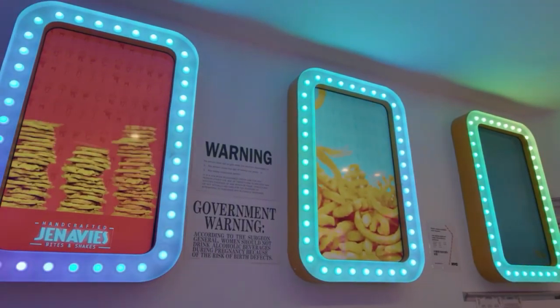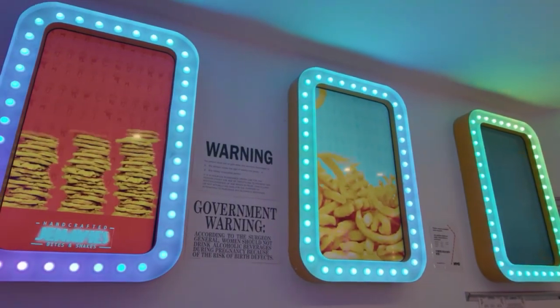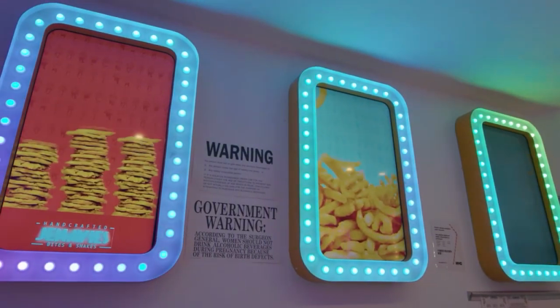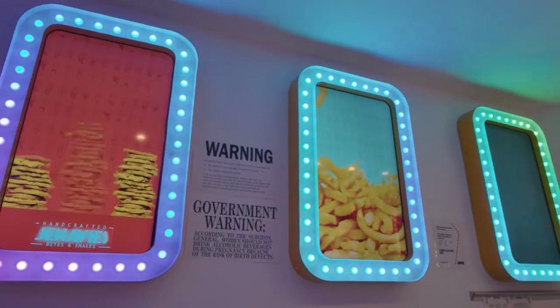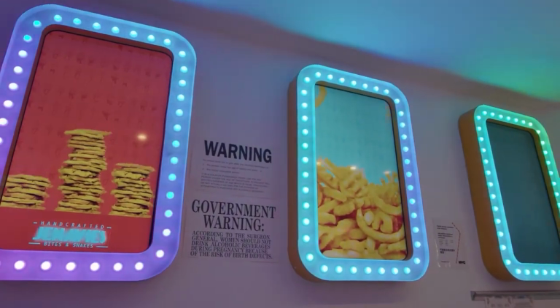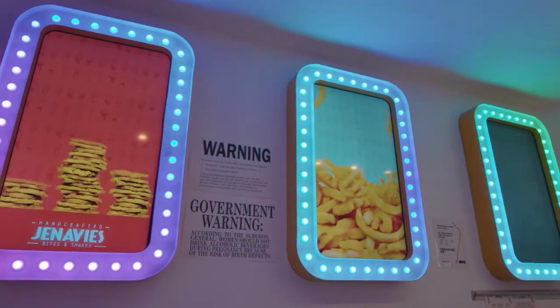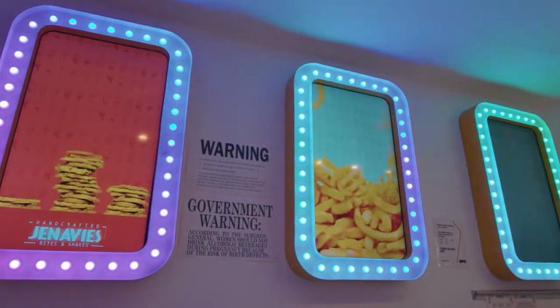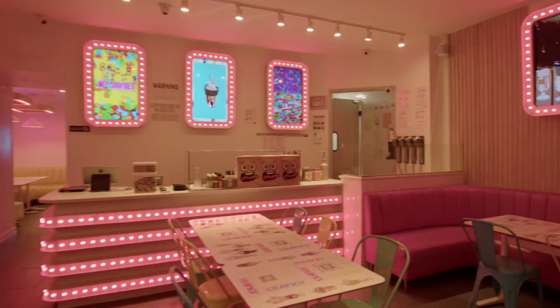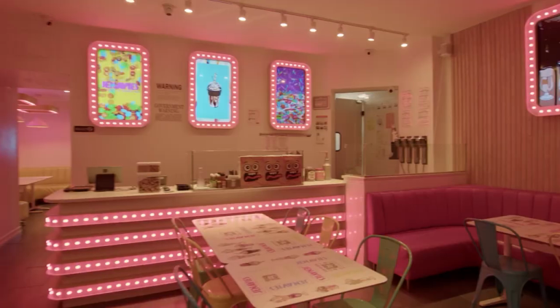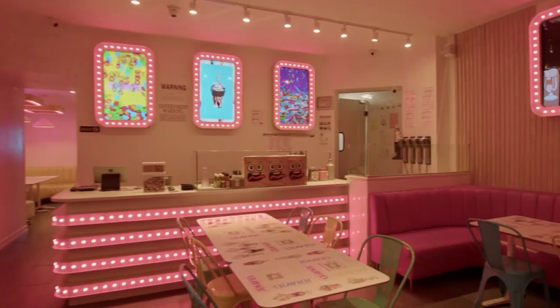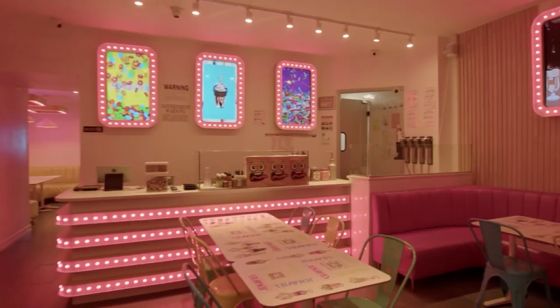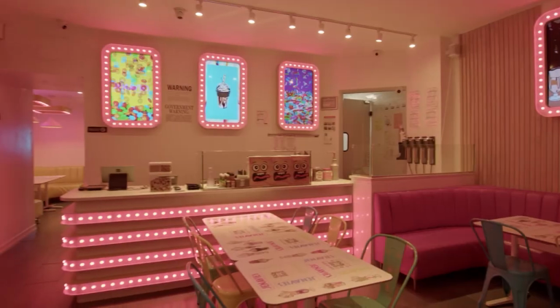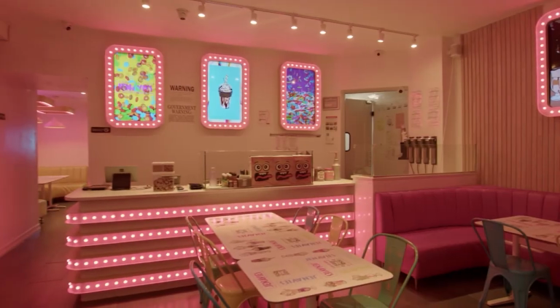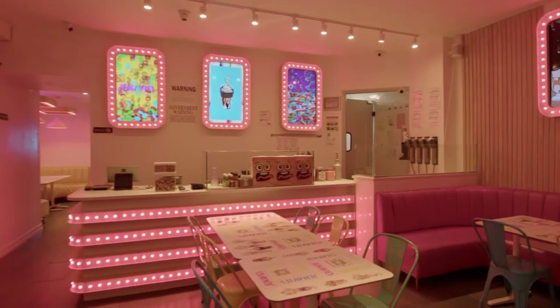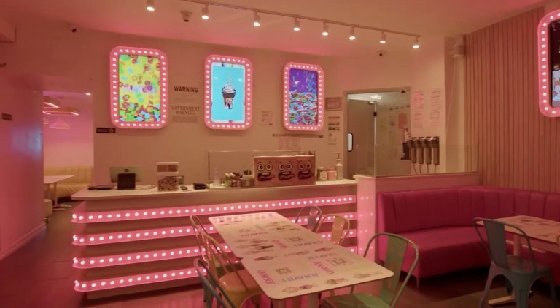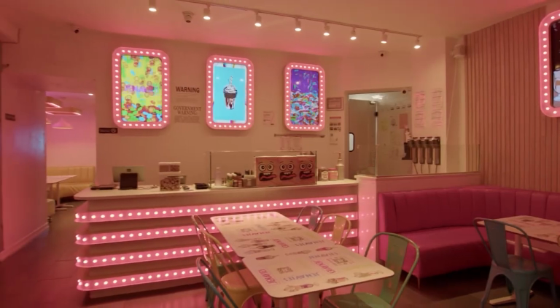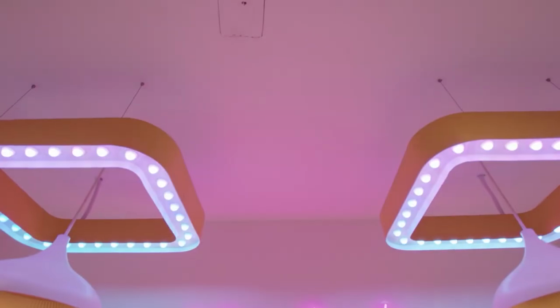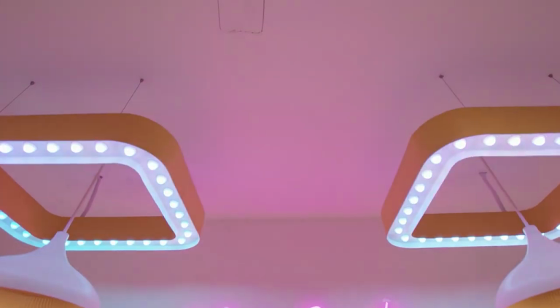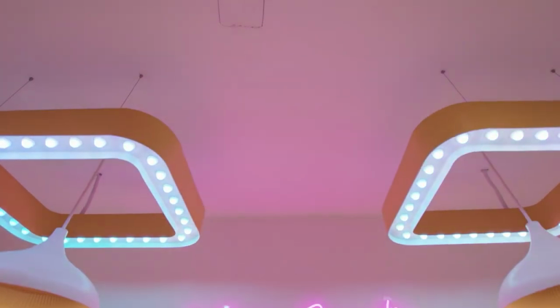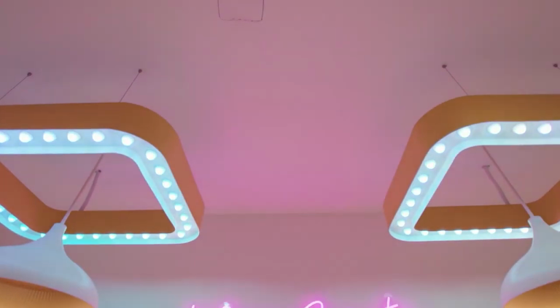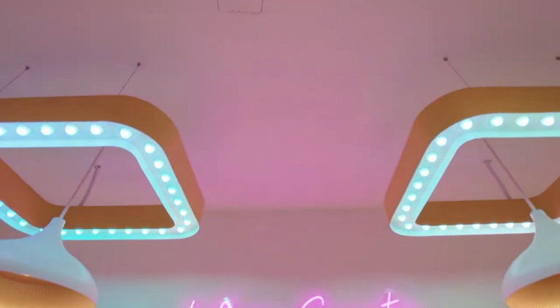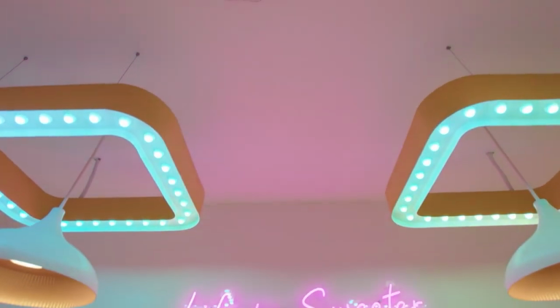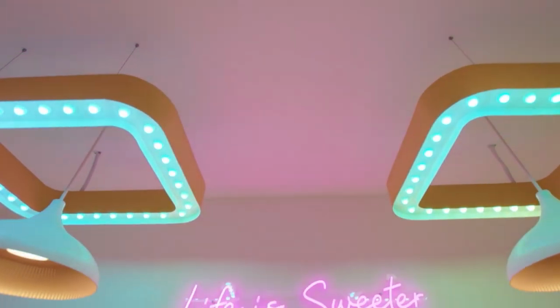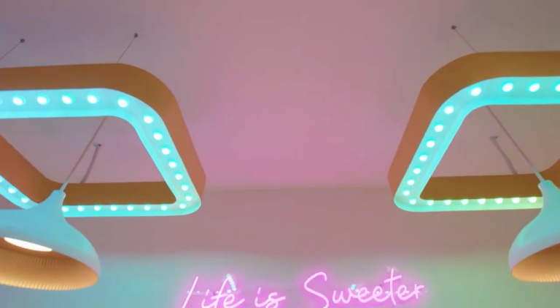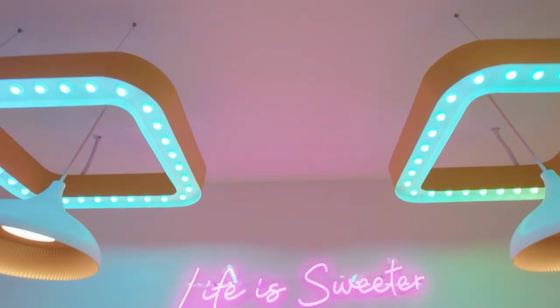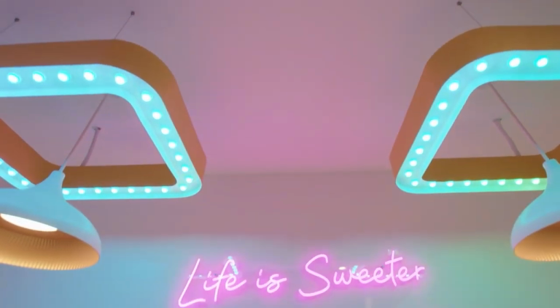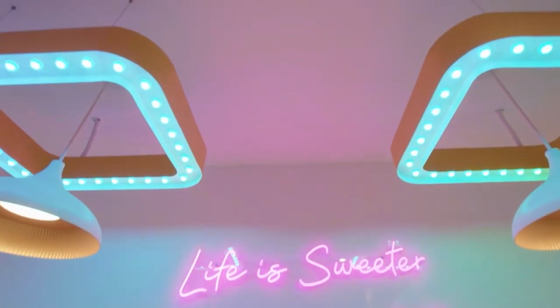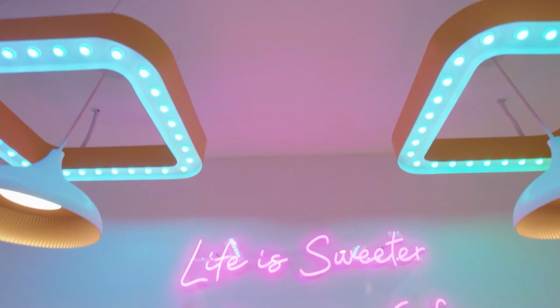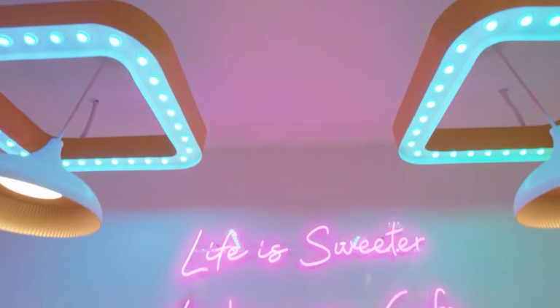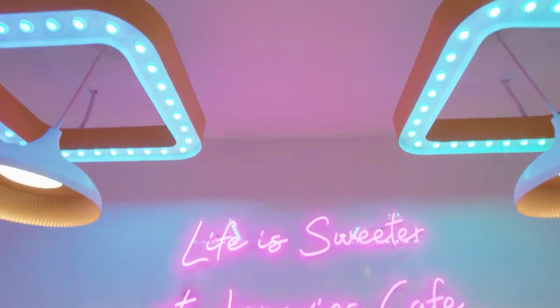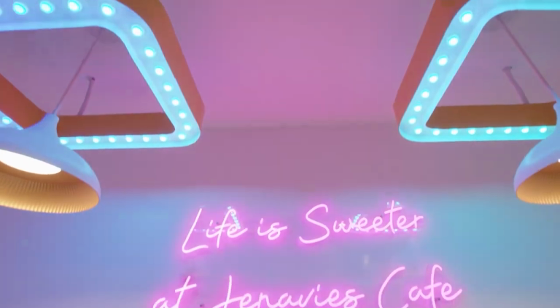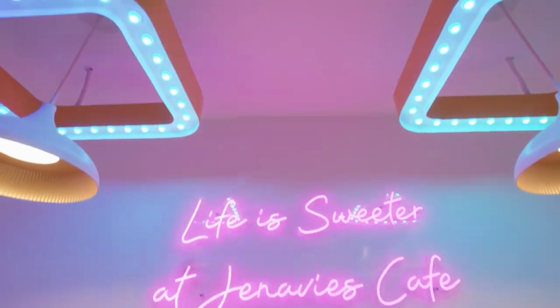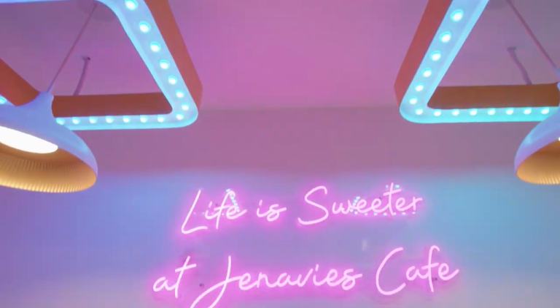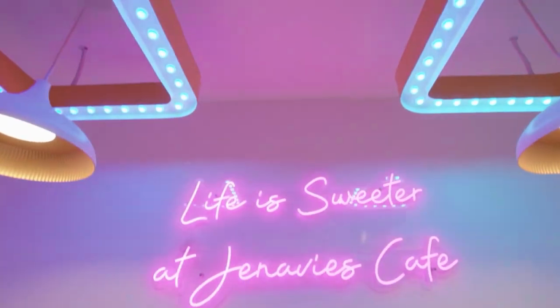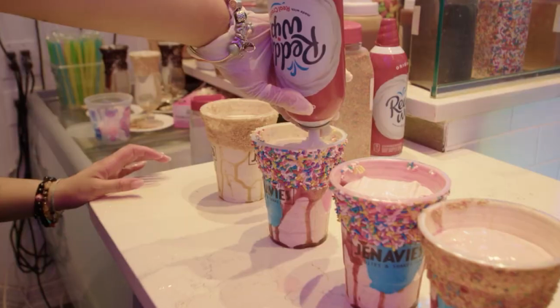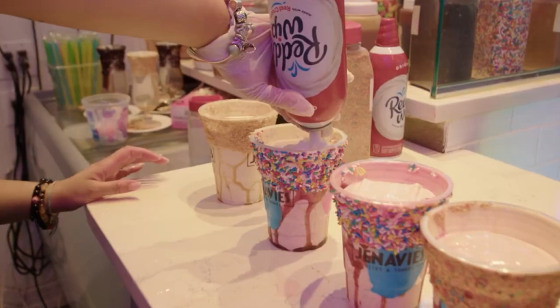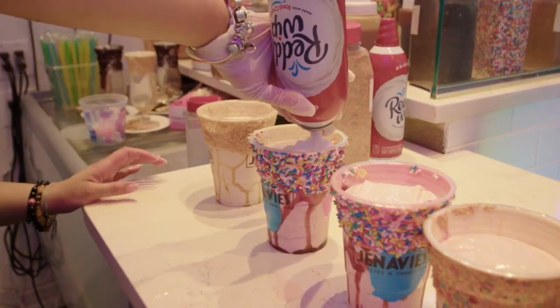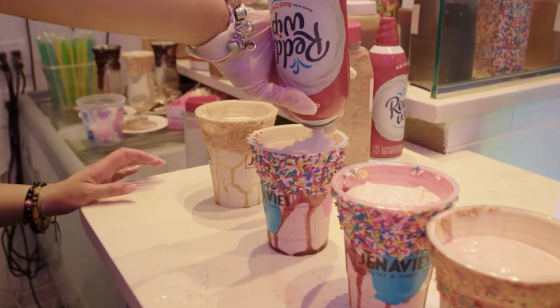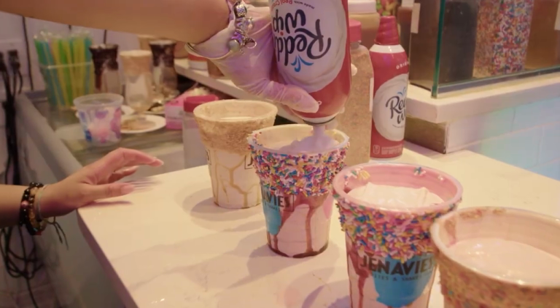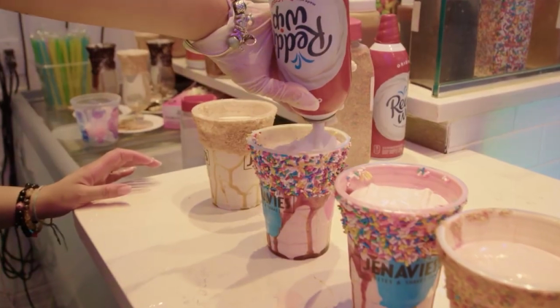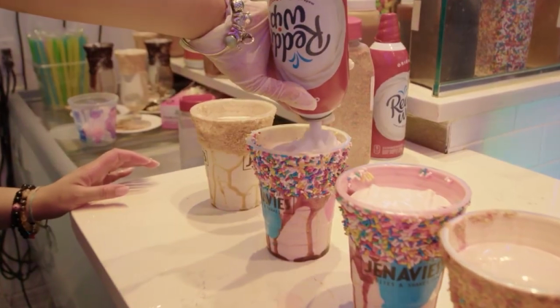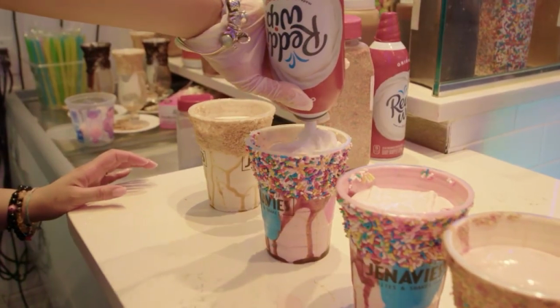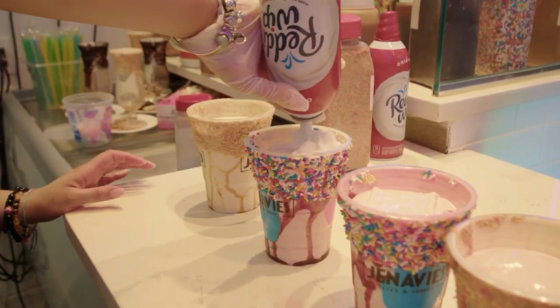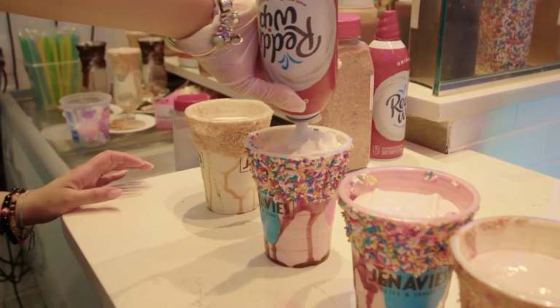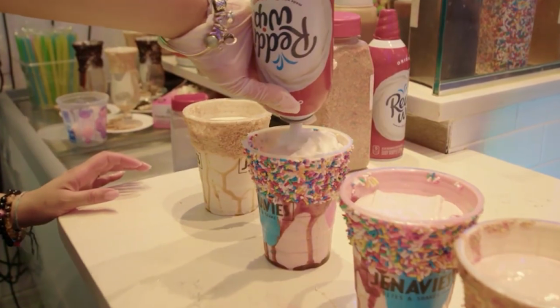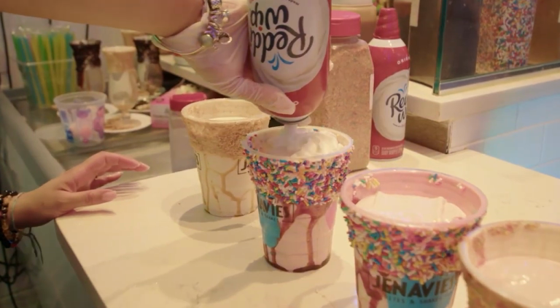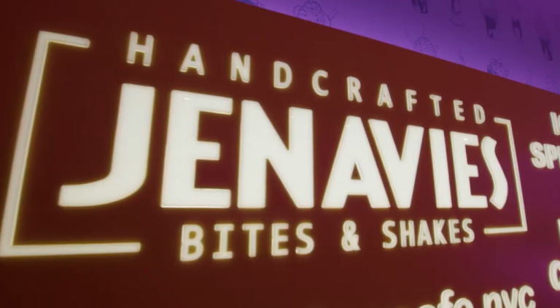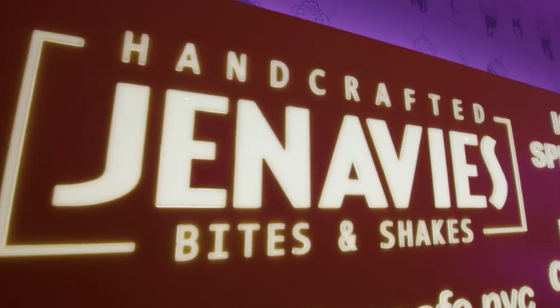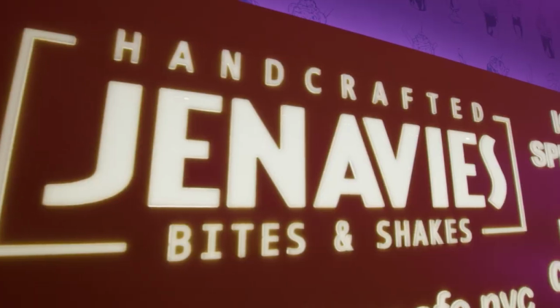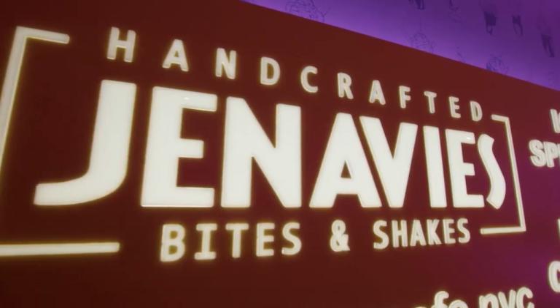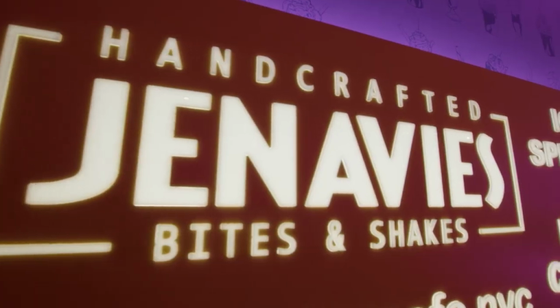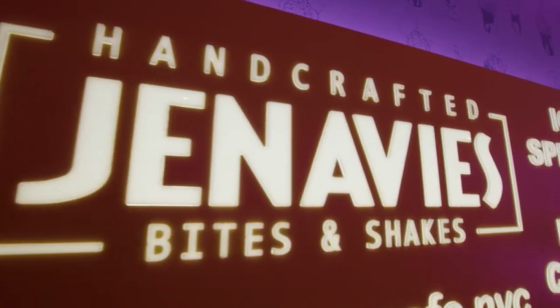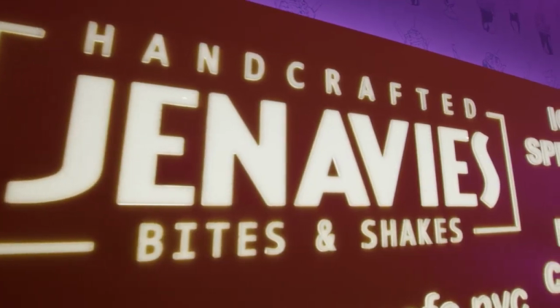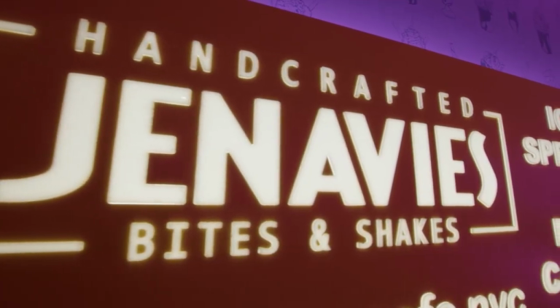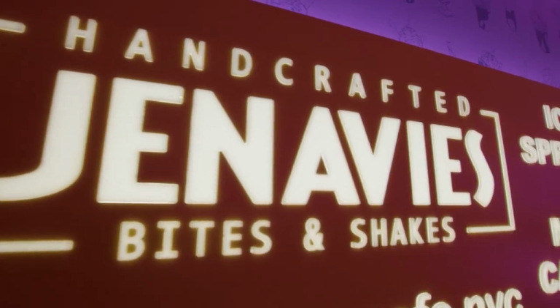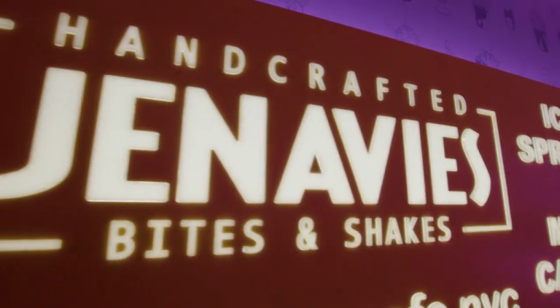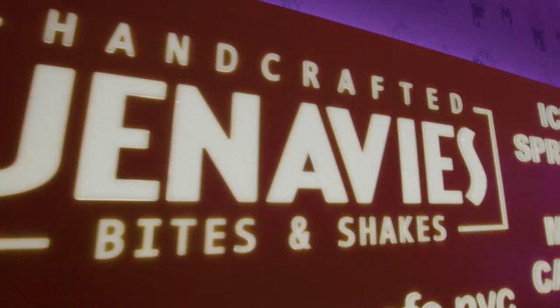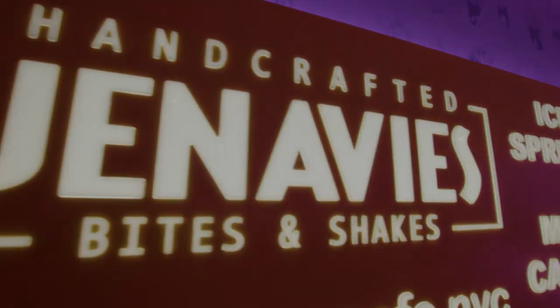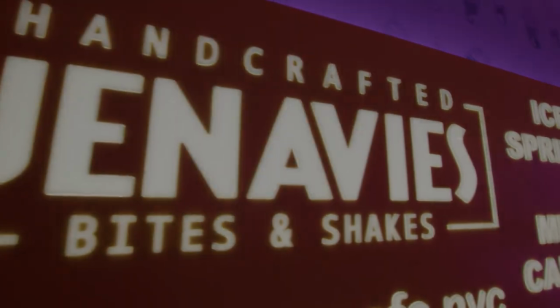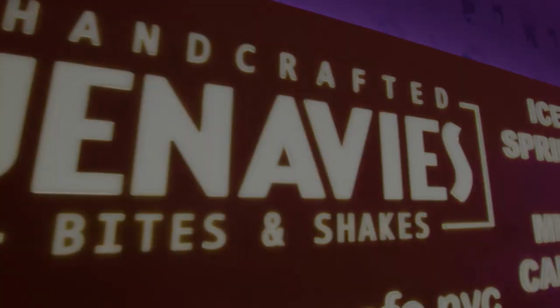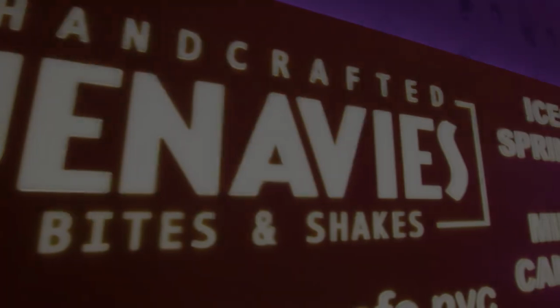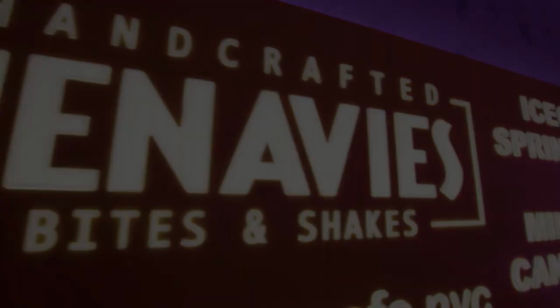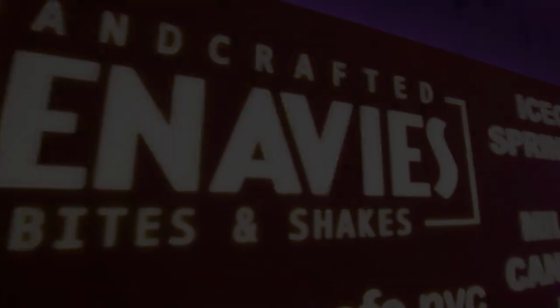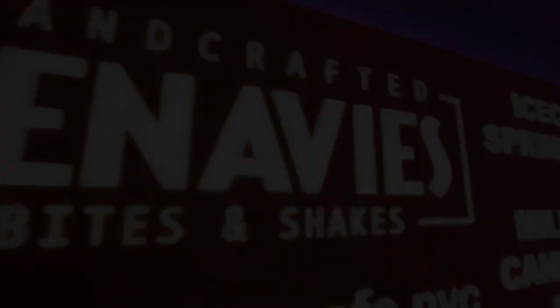So come and indulge in the fun atmosphere, vibrant colors, and delicious food at Genevieve's Cafe.